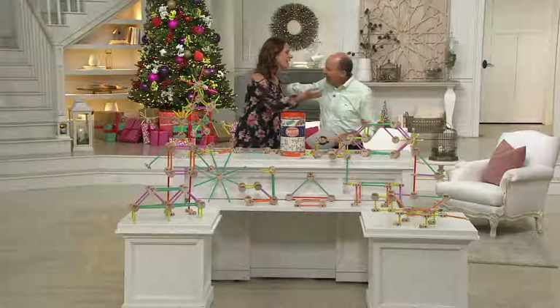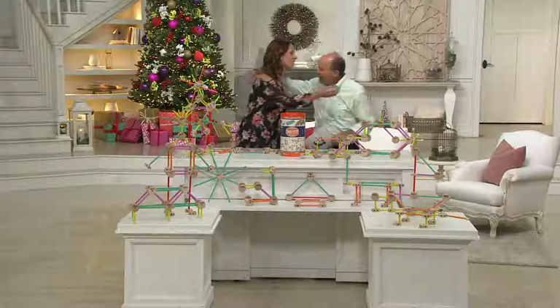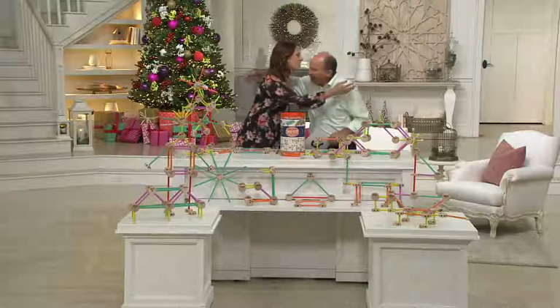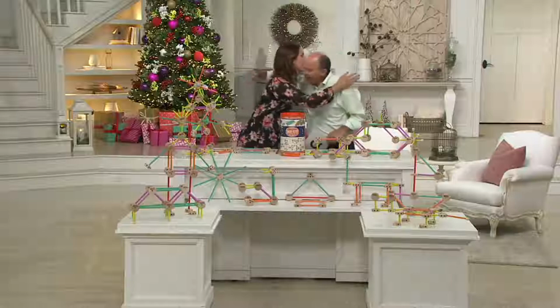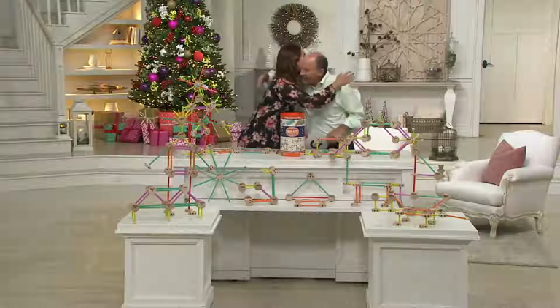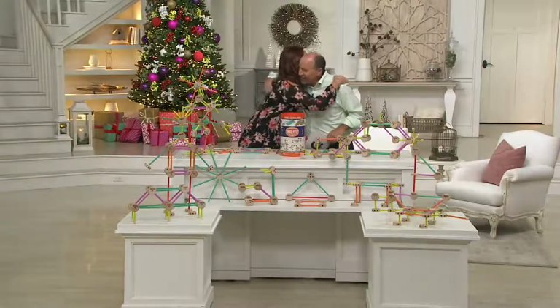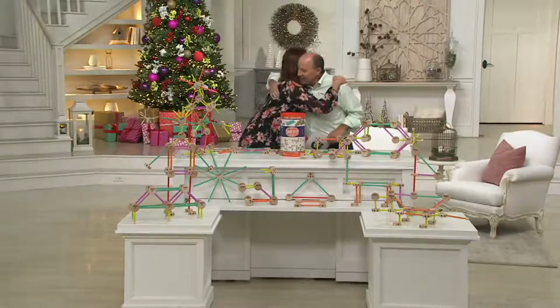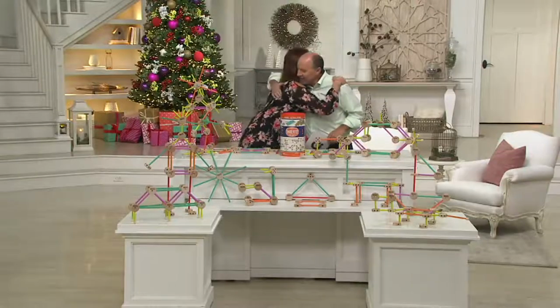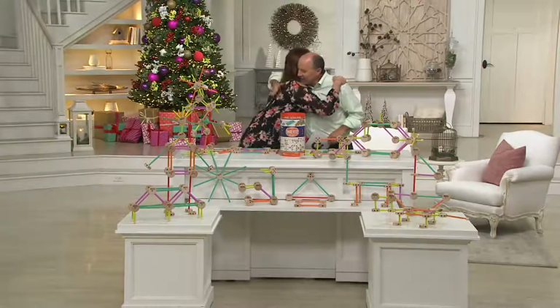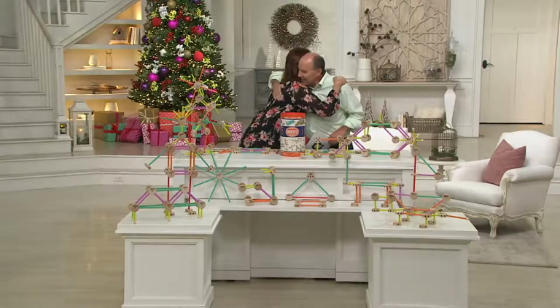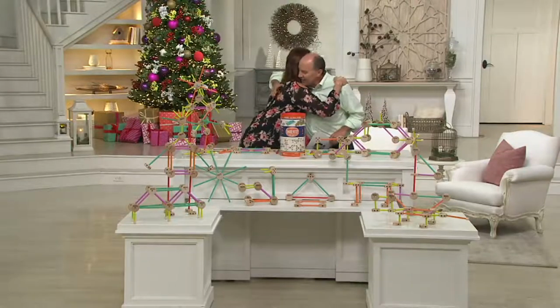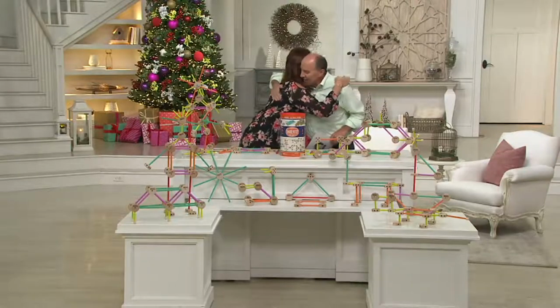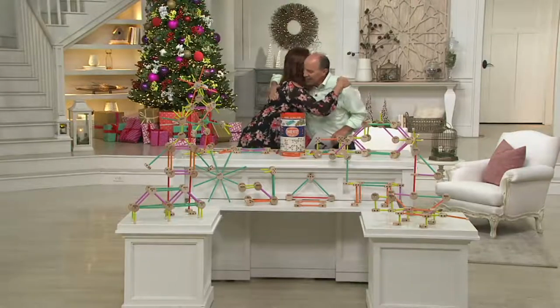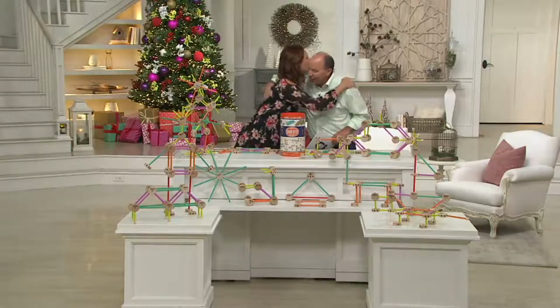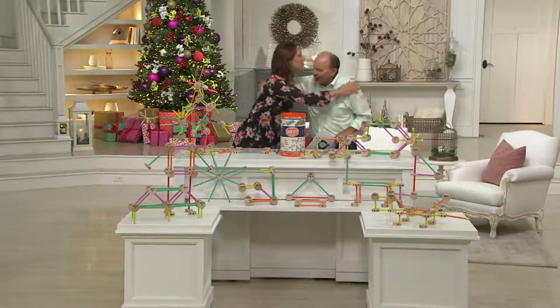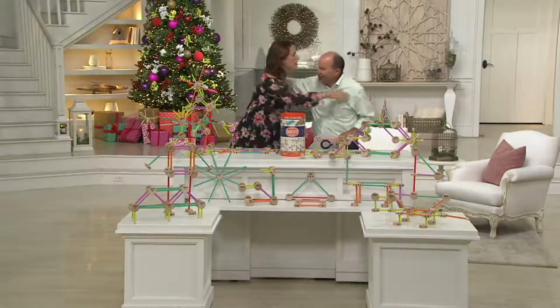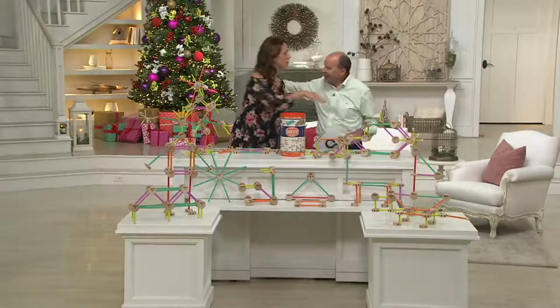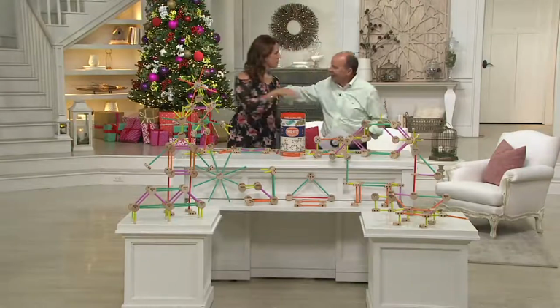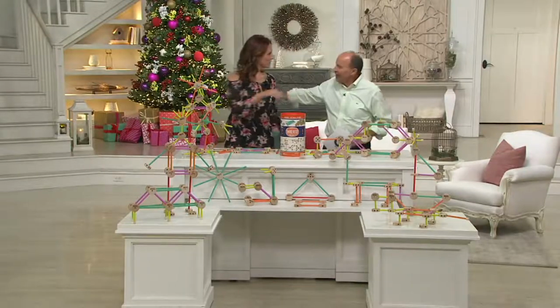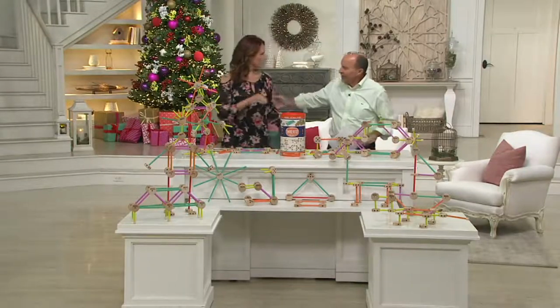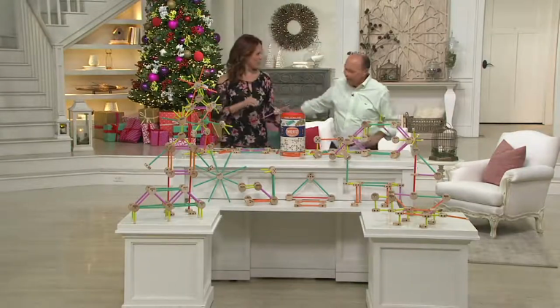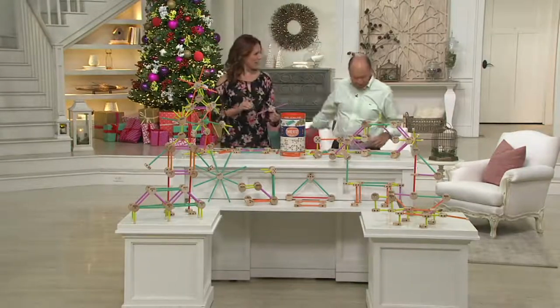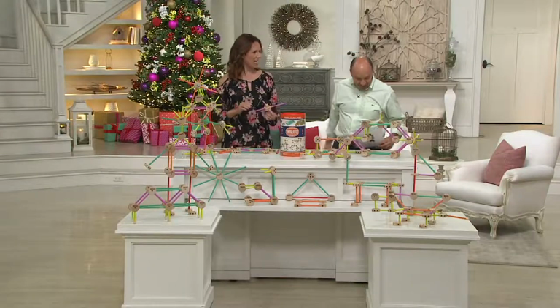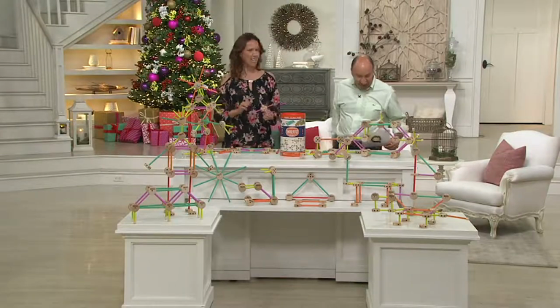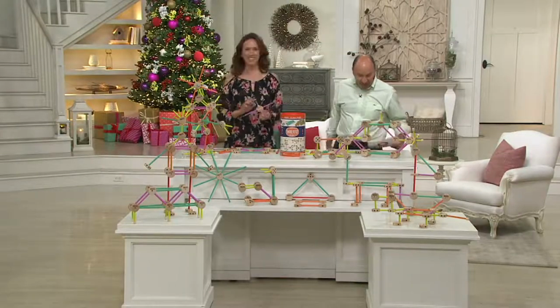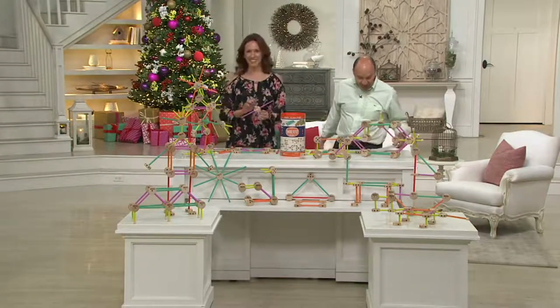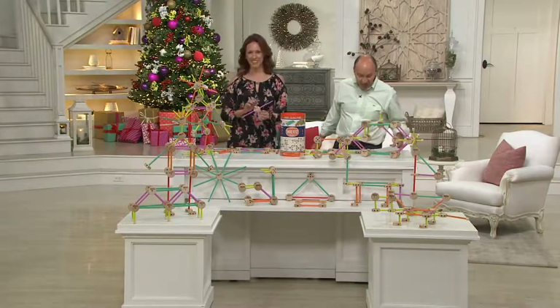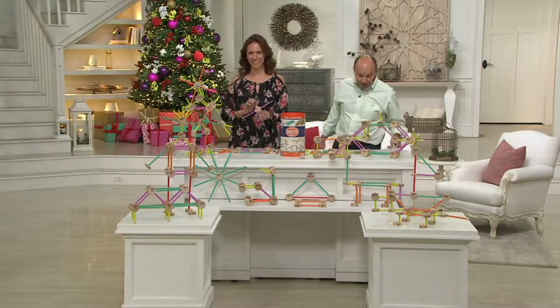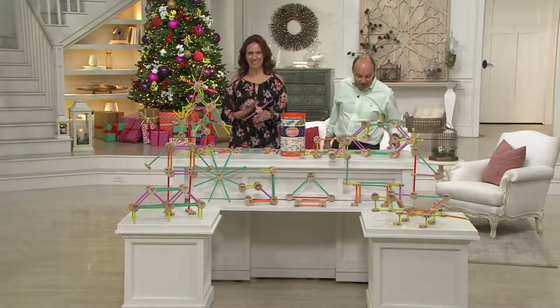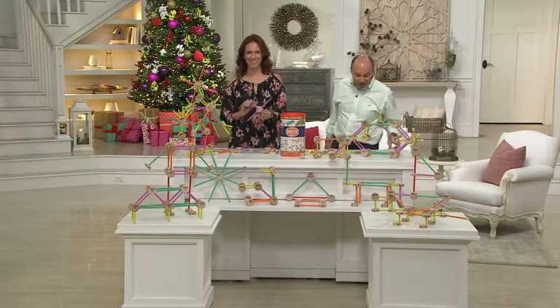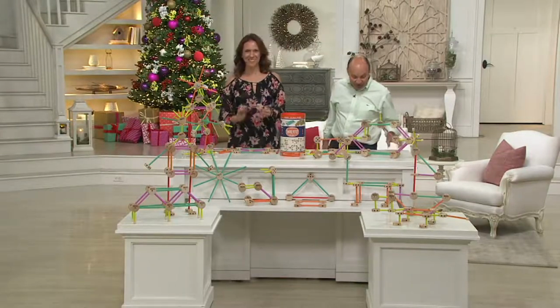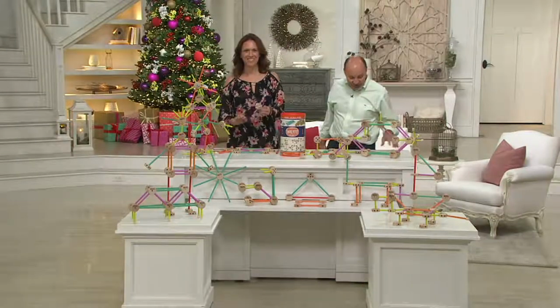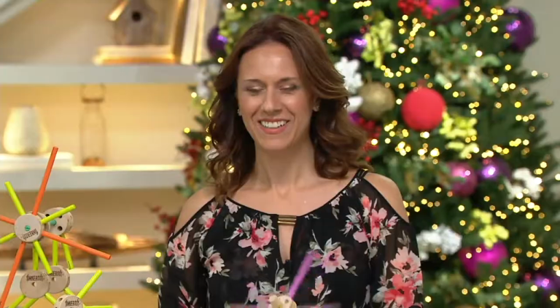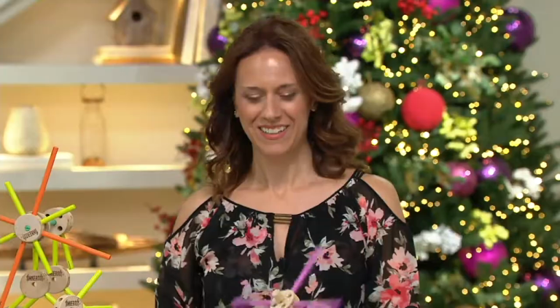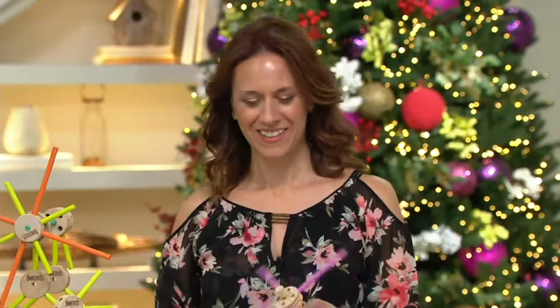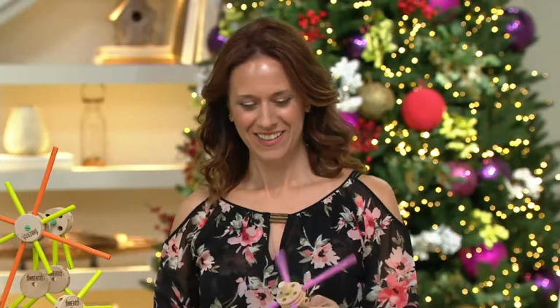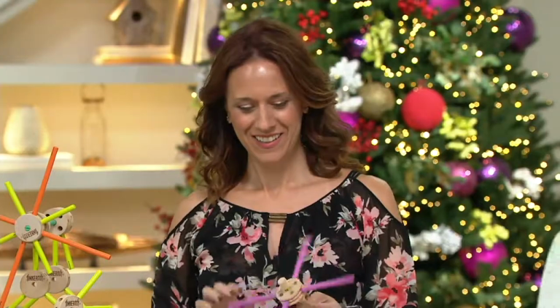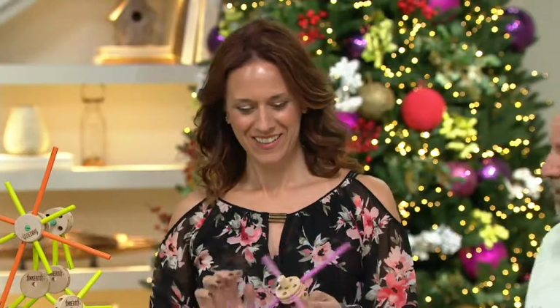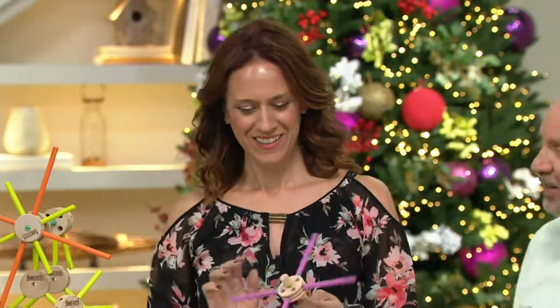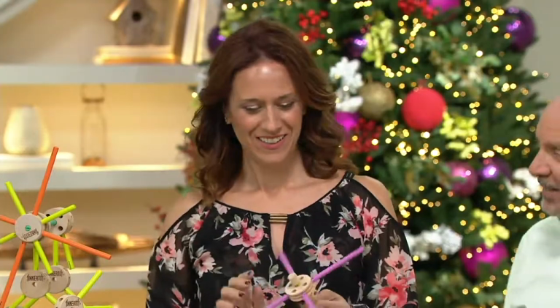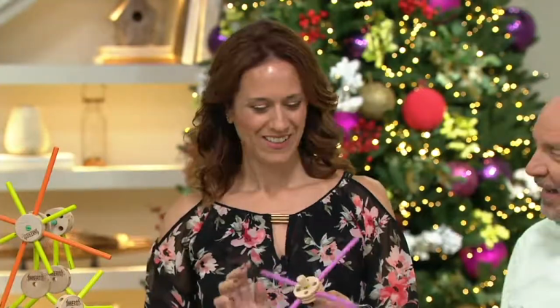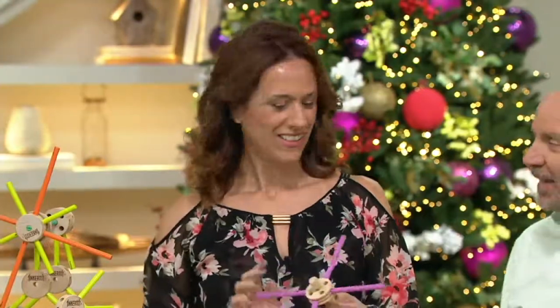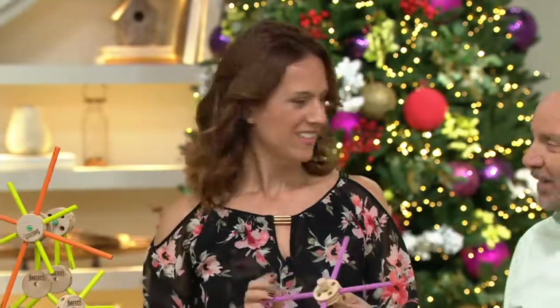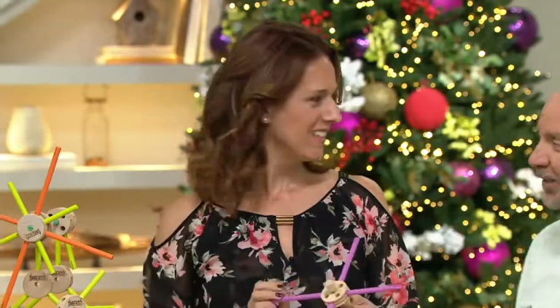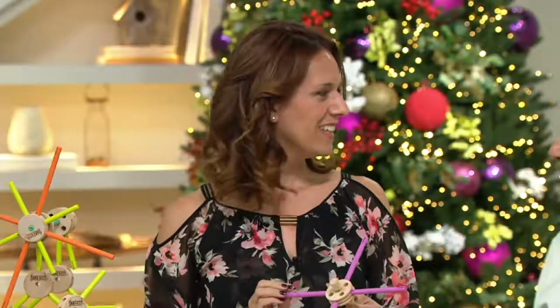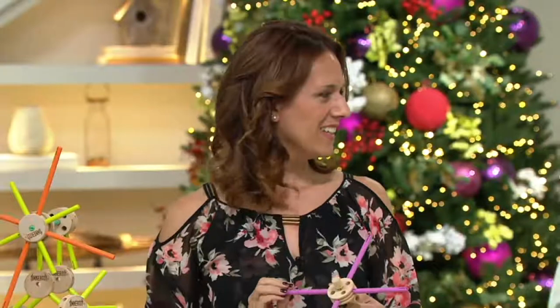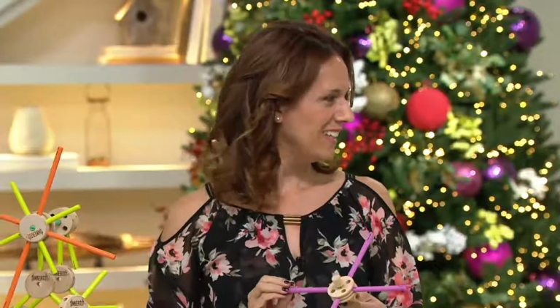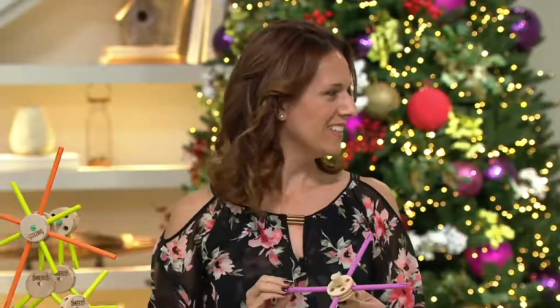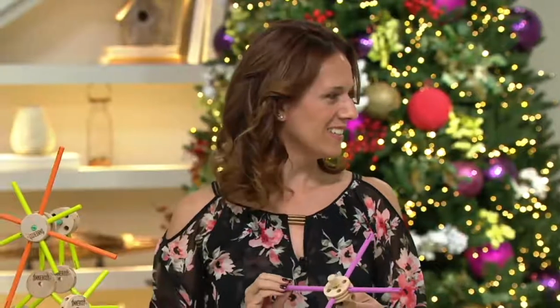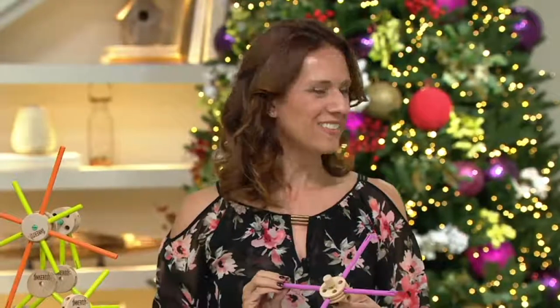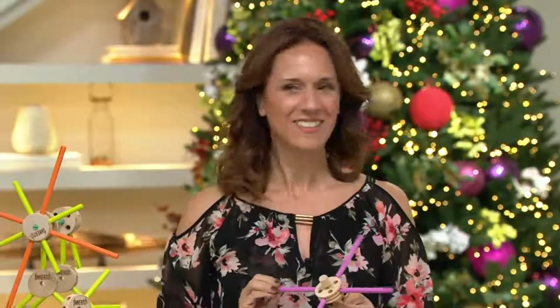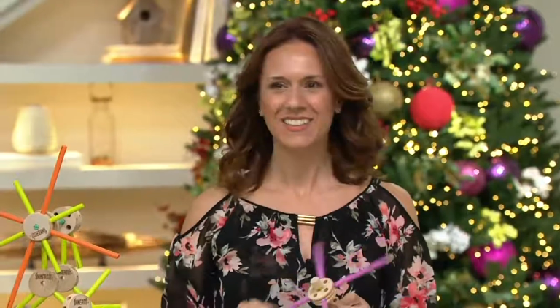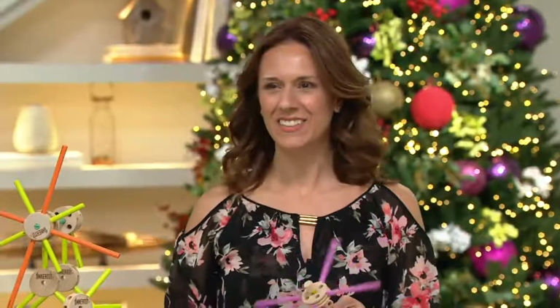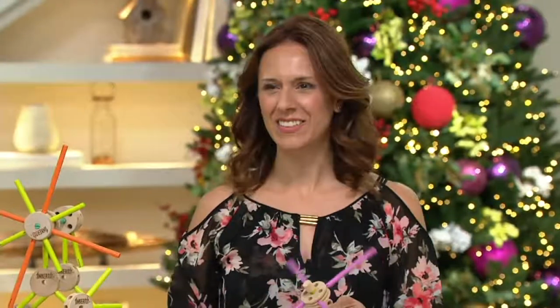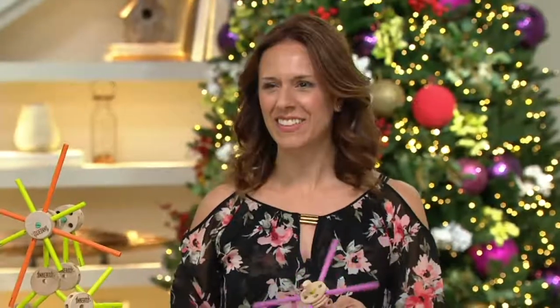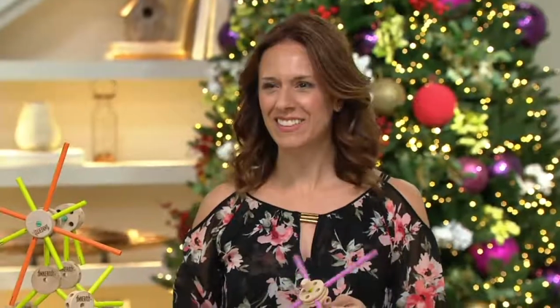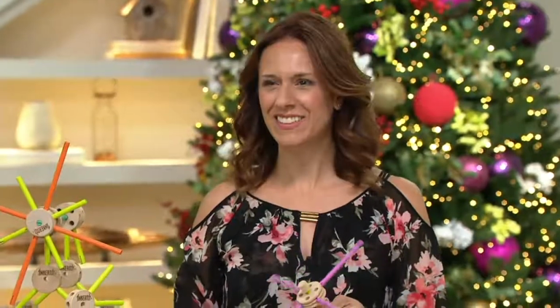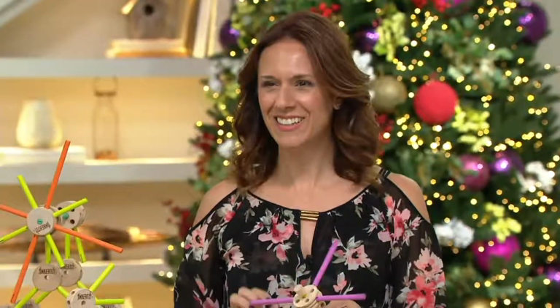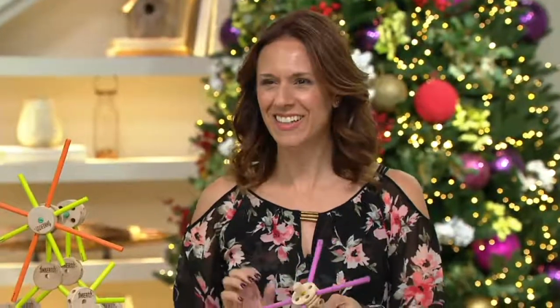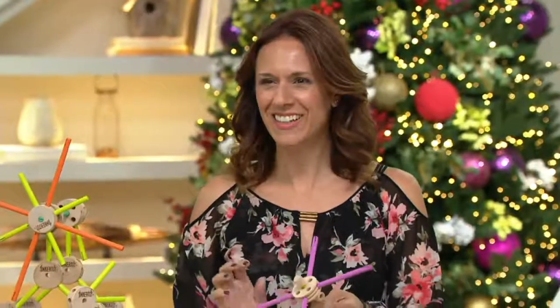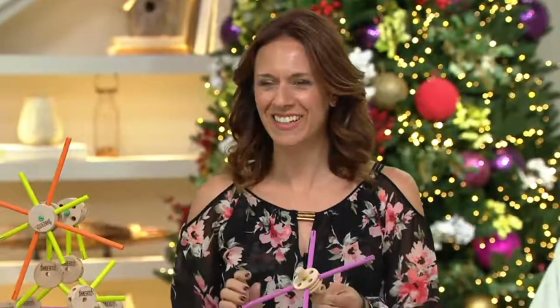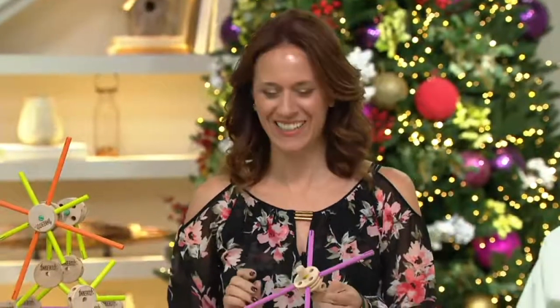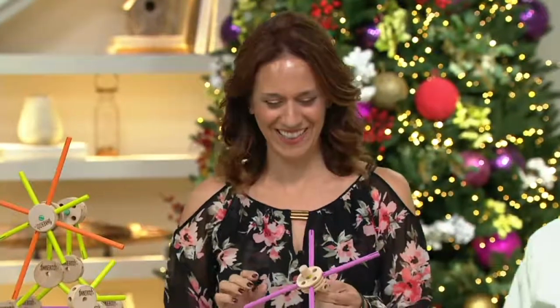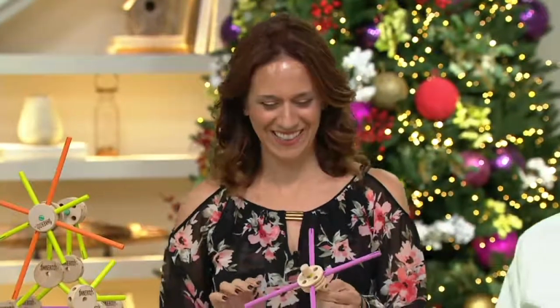How are you? Good to see you. Merry Christmas in July! Isn't it weird? It's 90 degrees outside and we're celebrating Christmas inside.